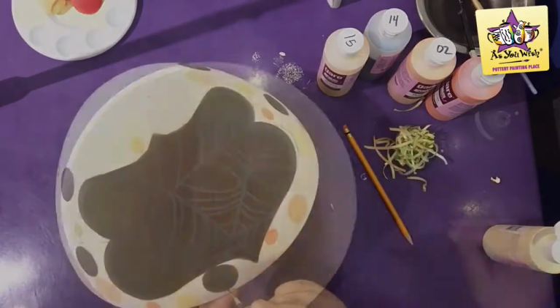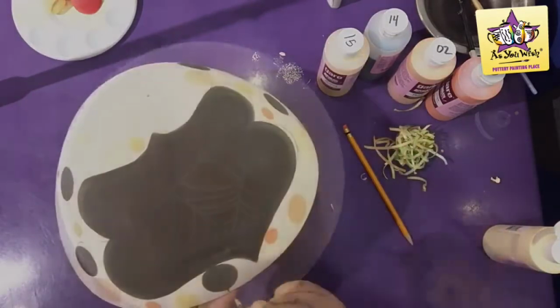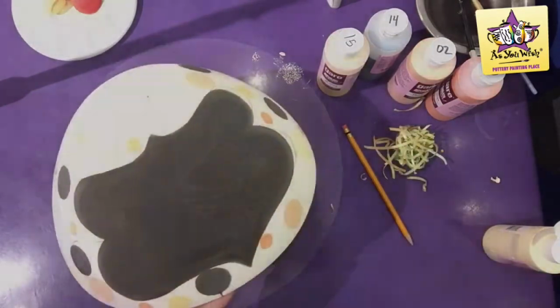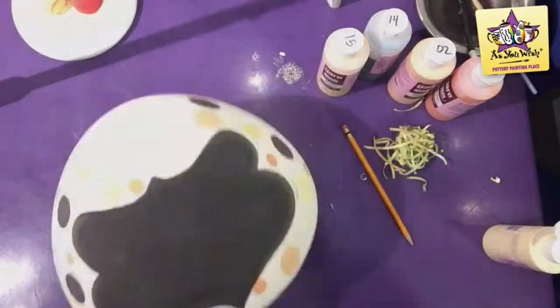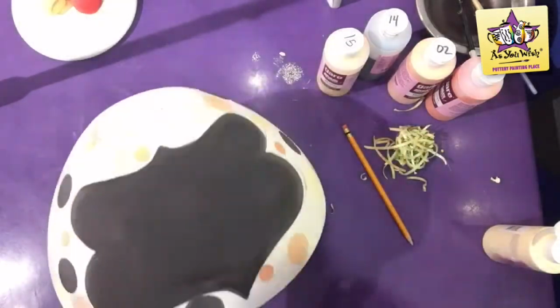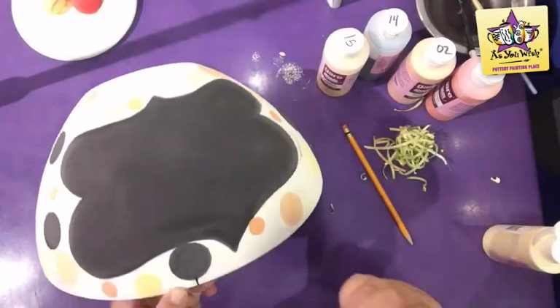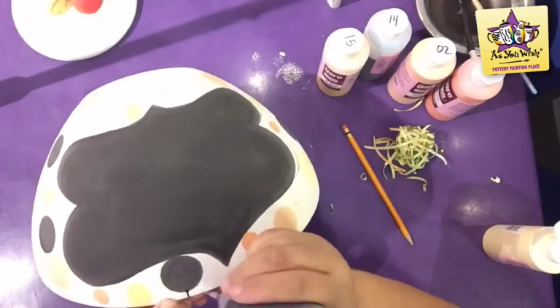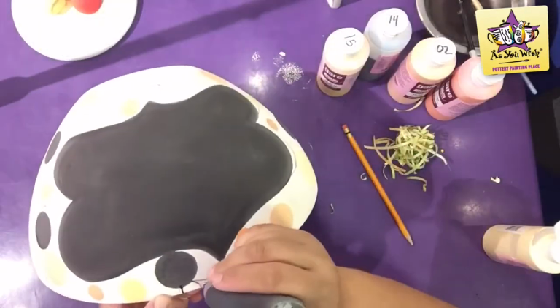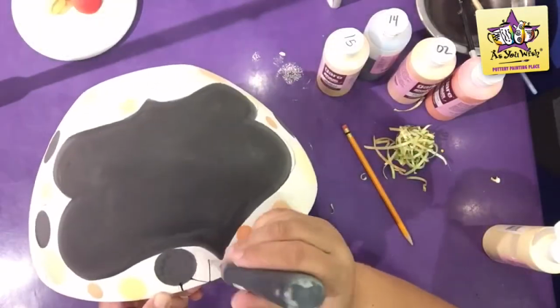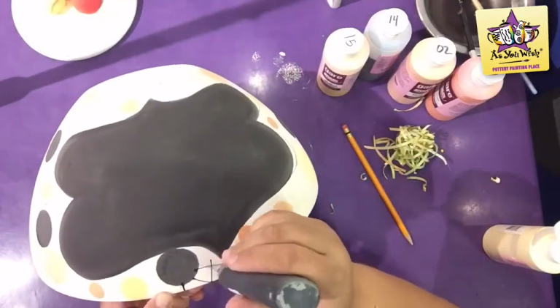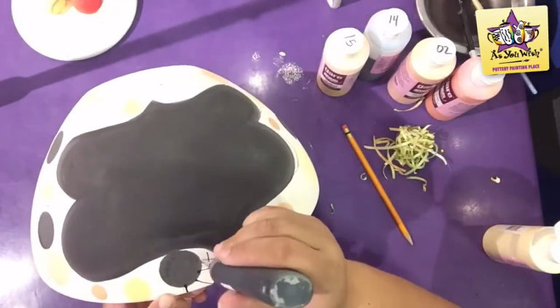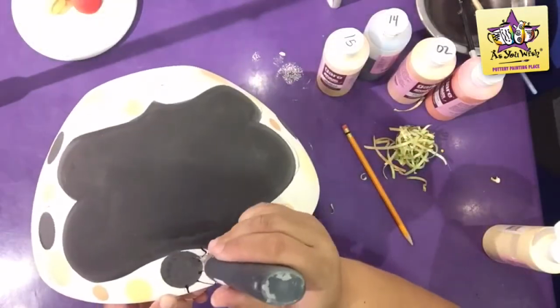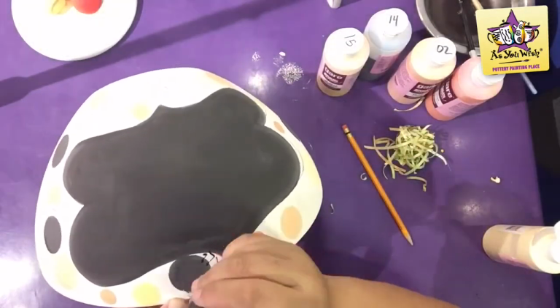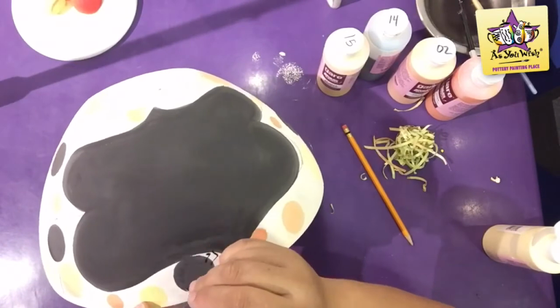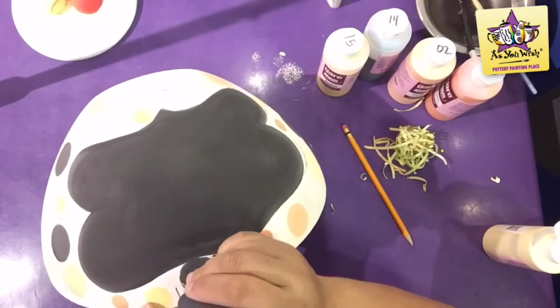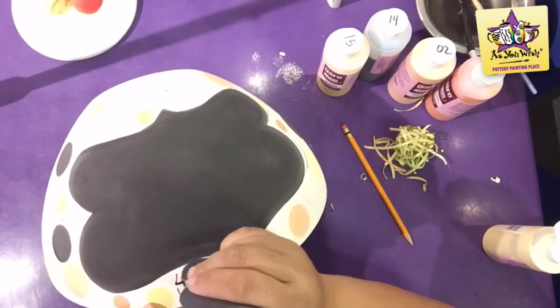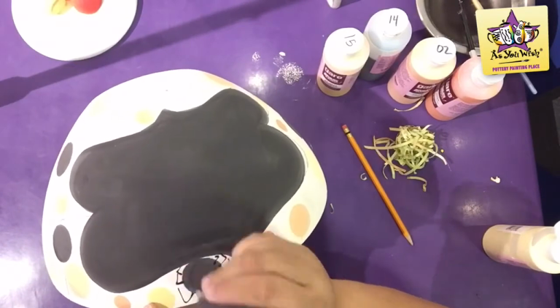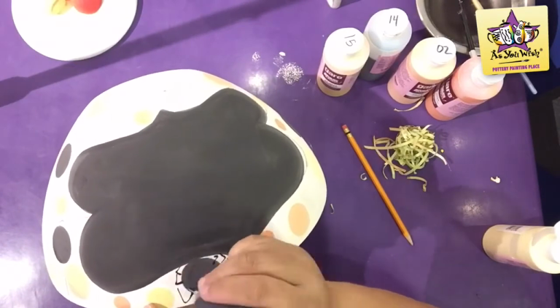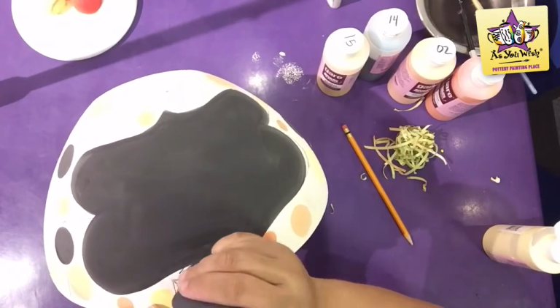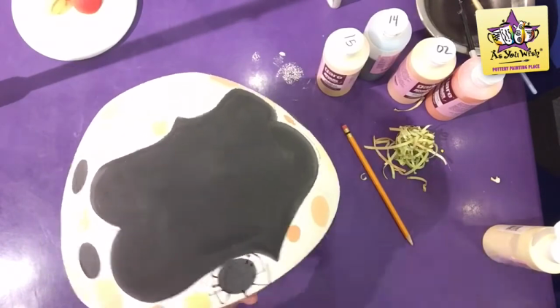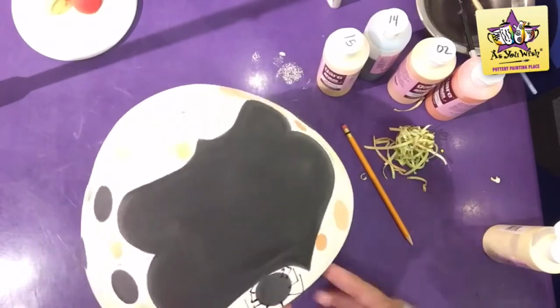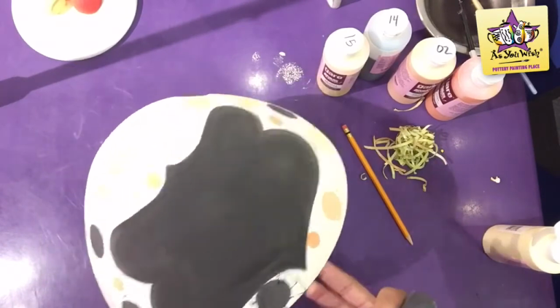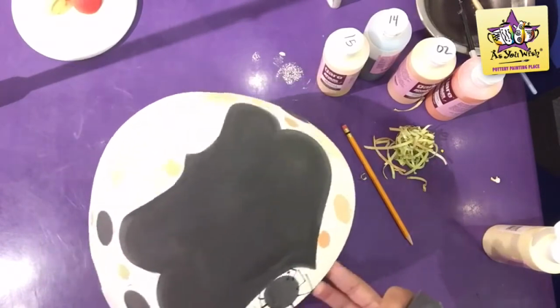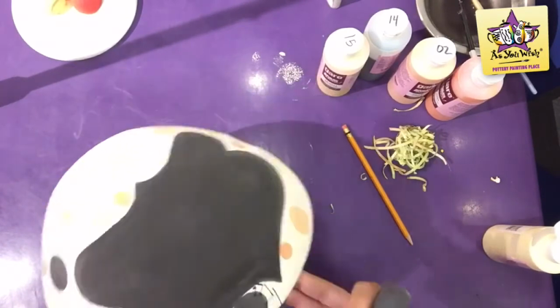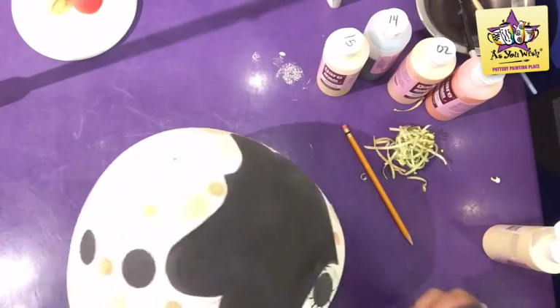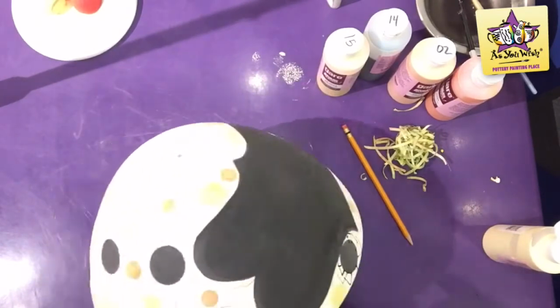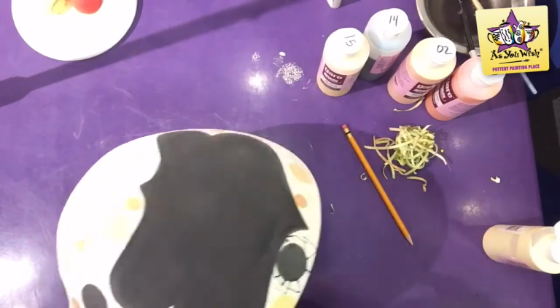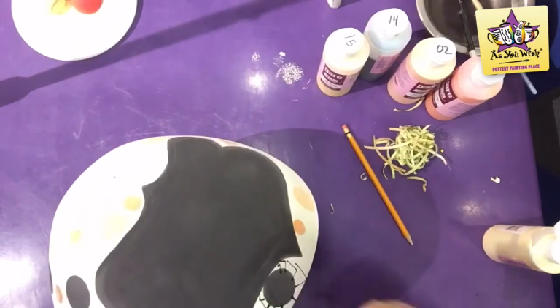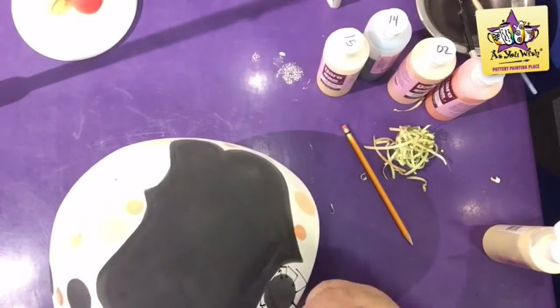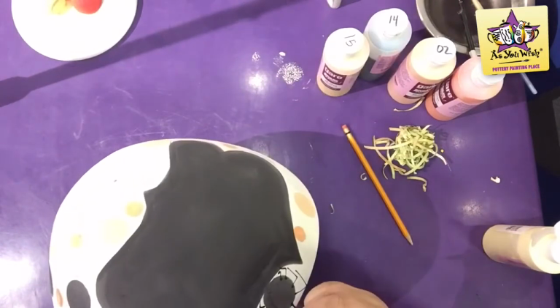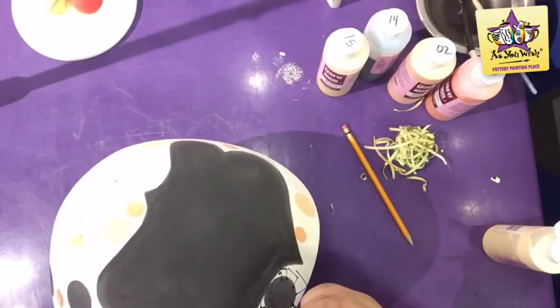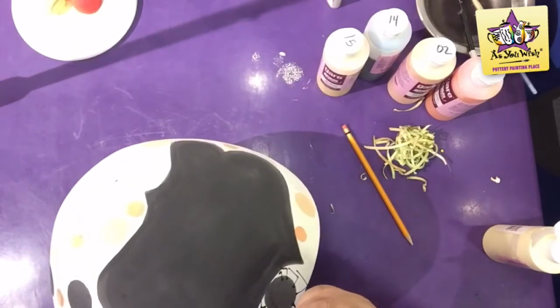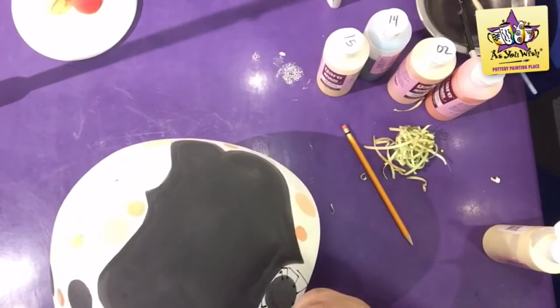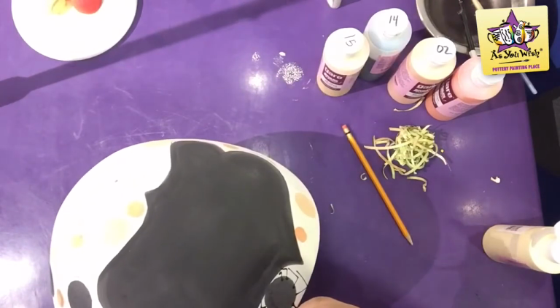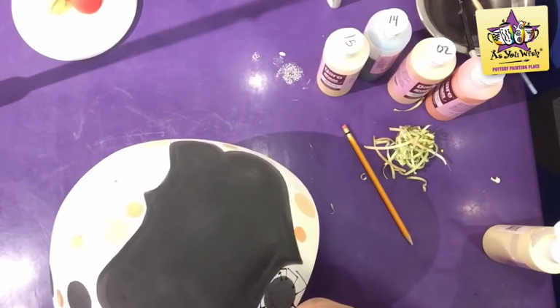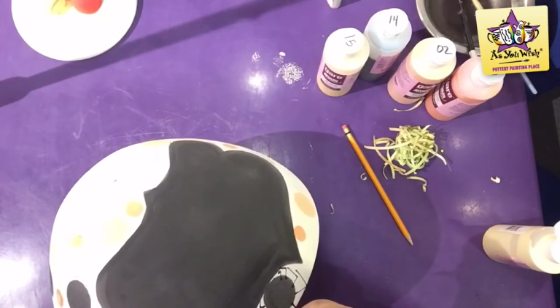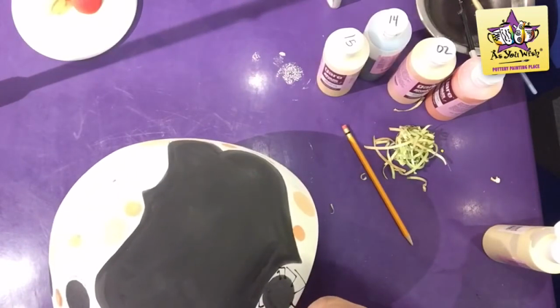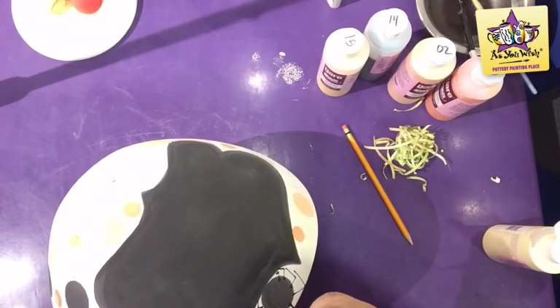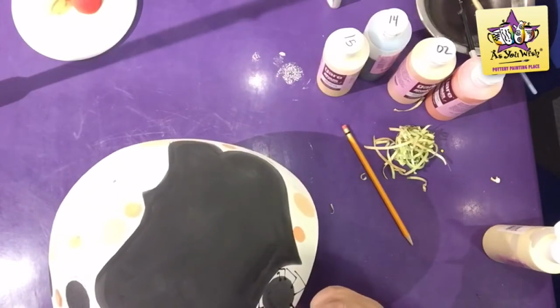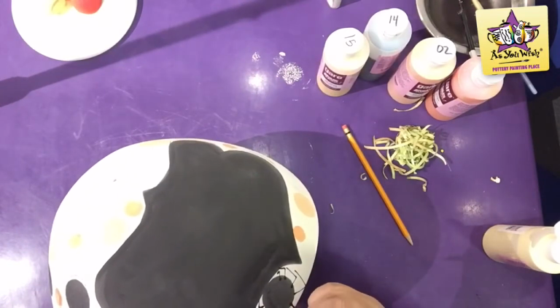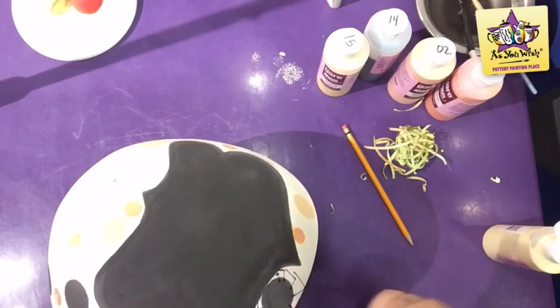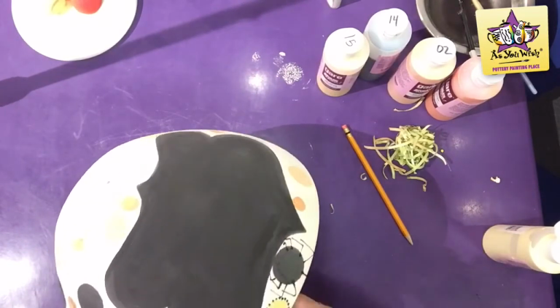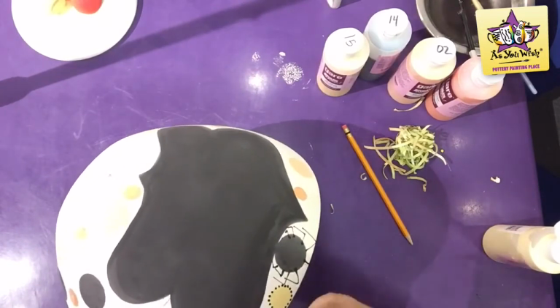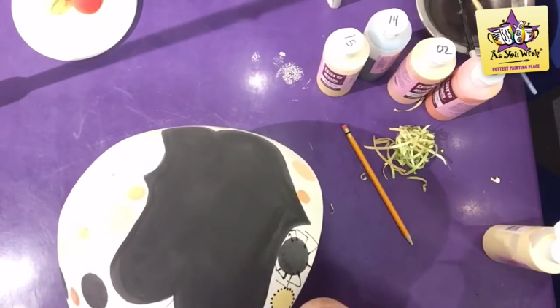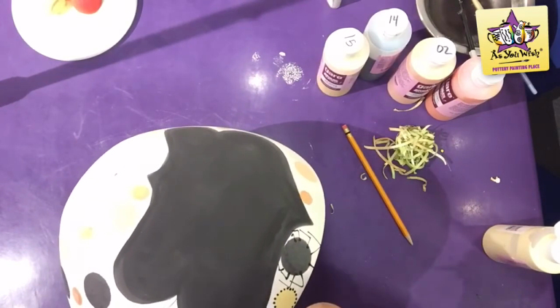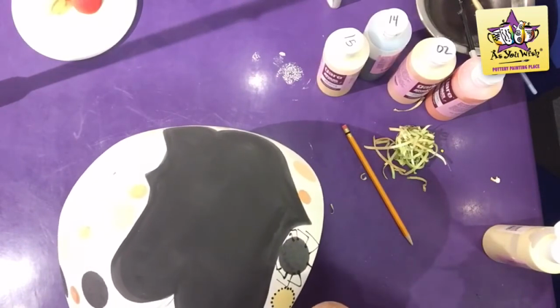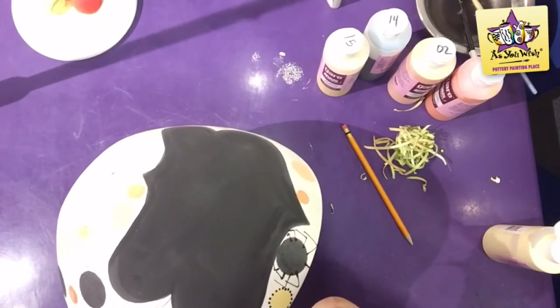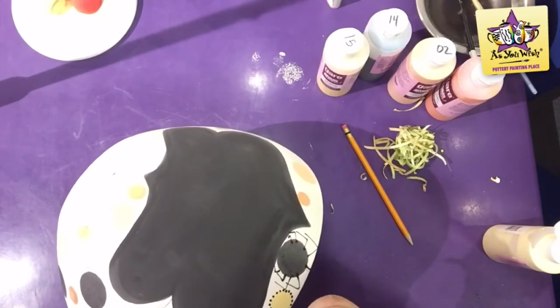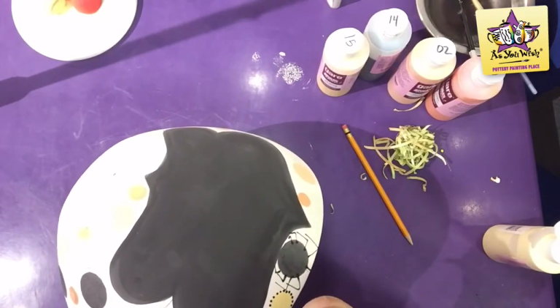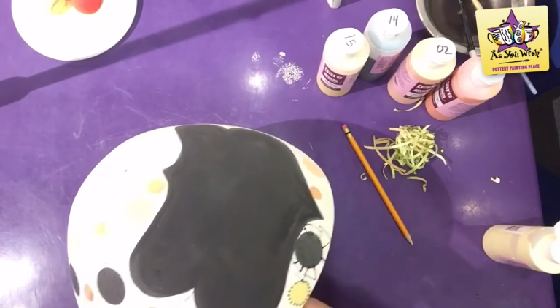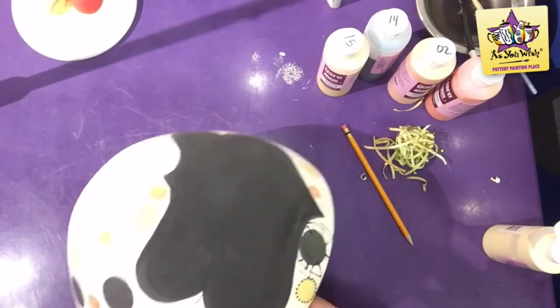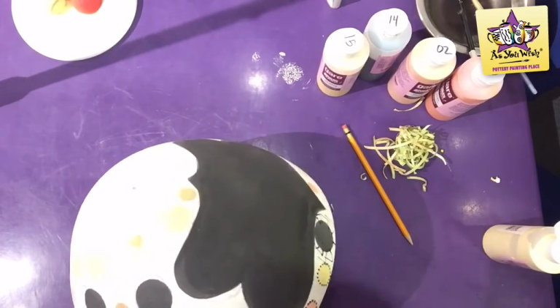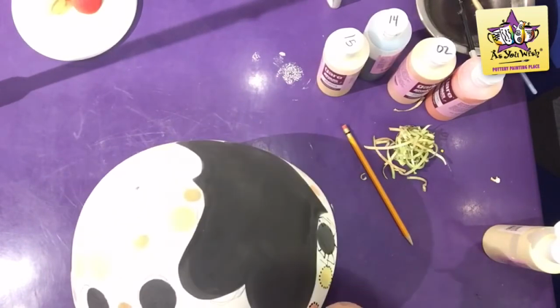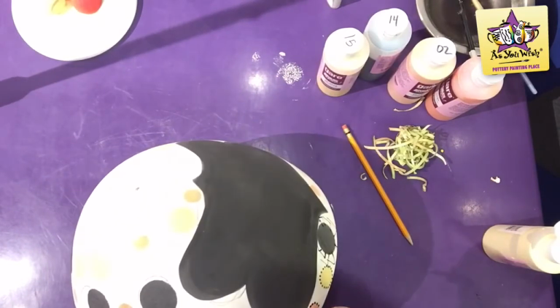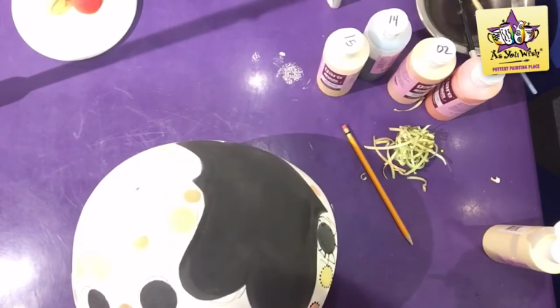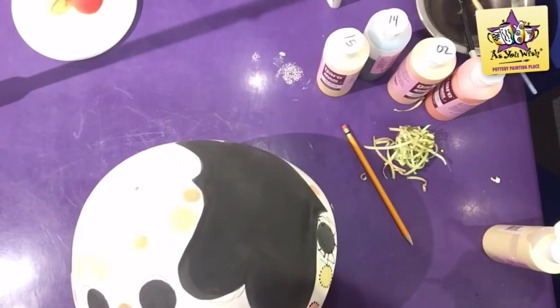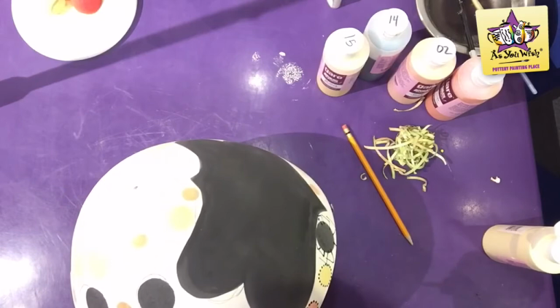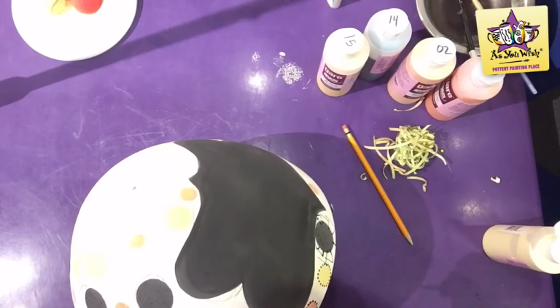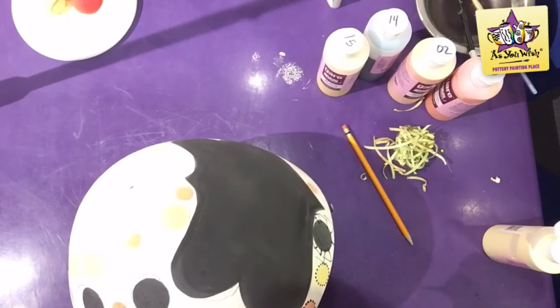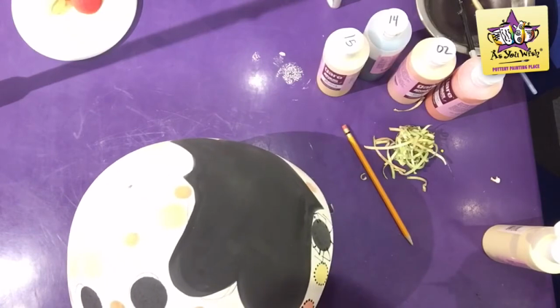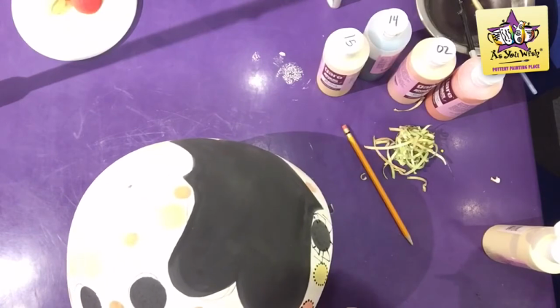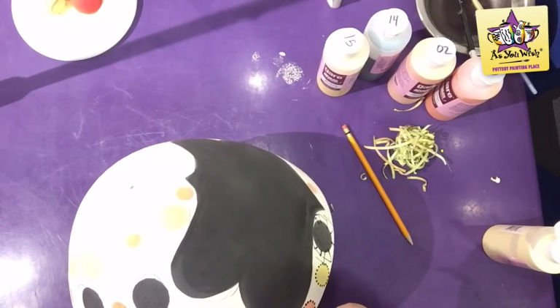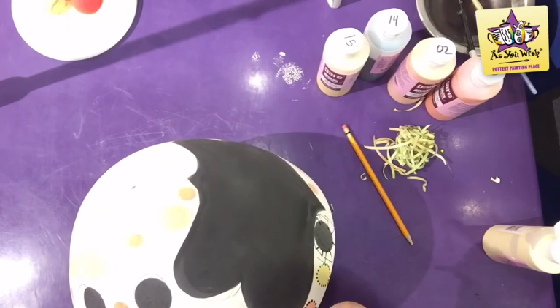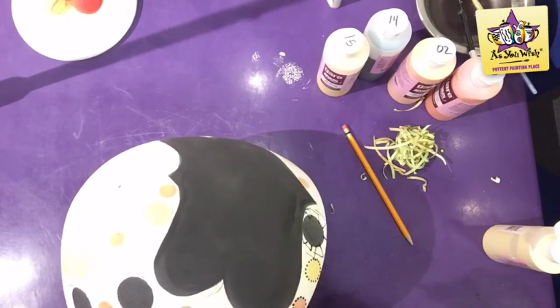Use a Black Lab Fun Writer to give the spiders their legs, the hanging web, and to dot a rim on the sponged circles.